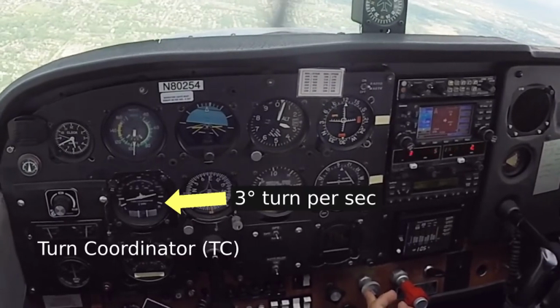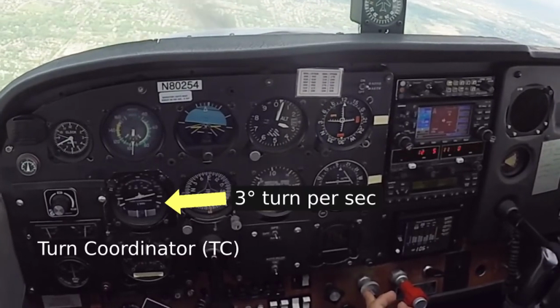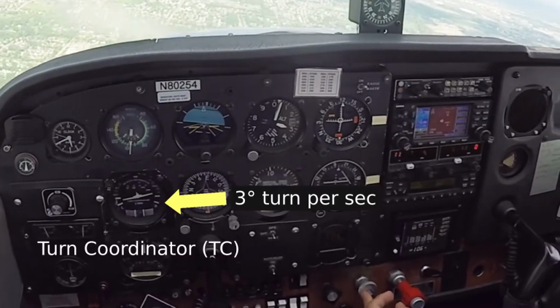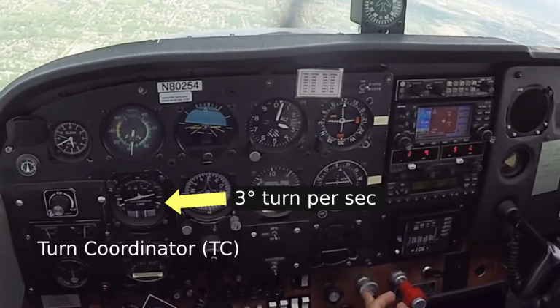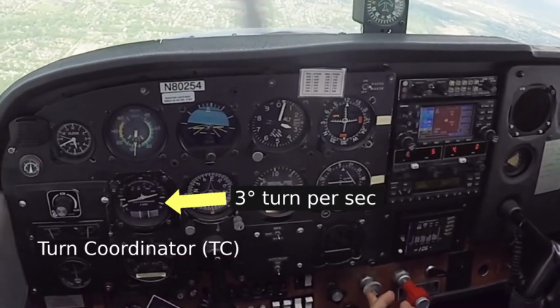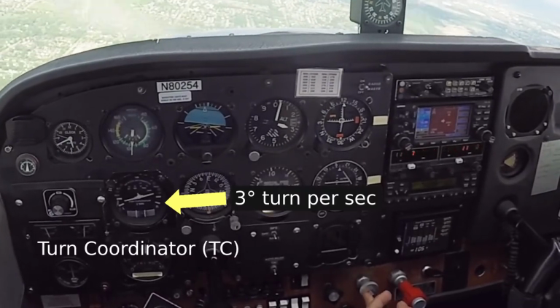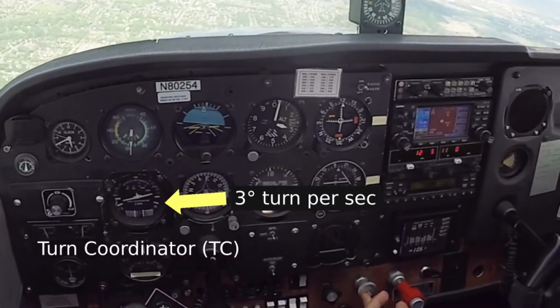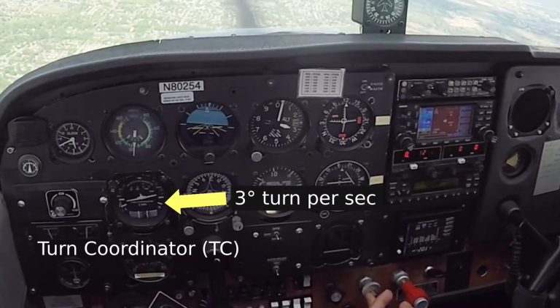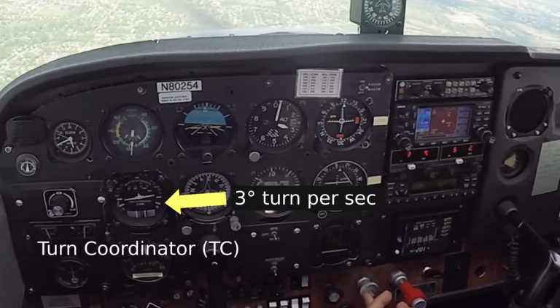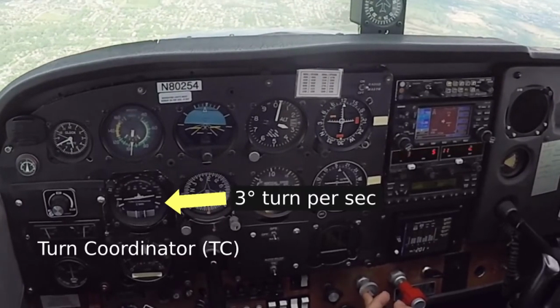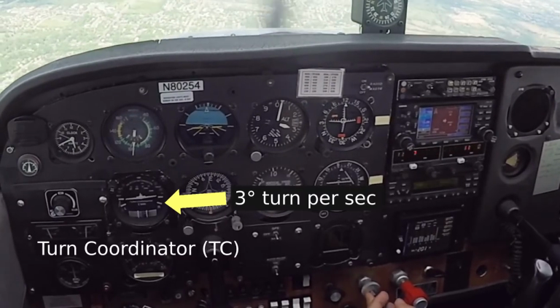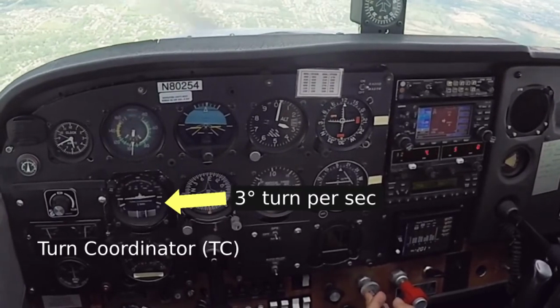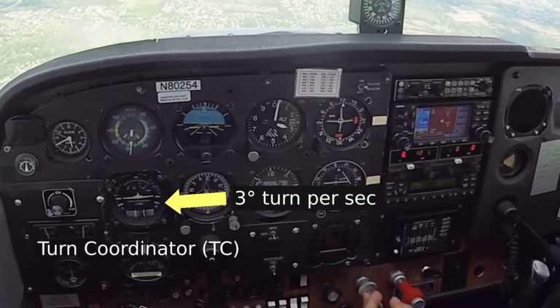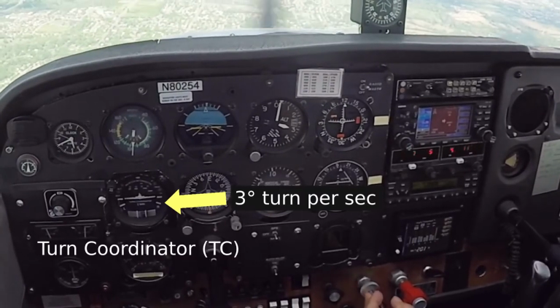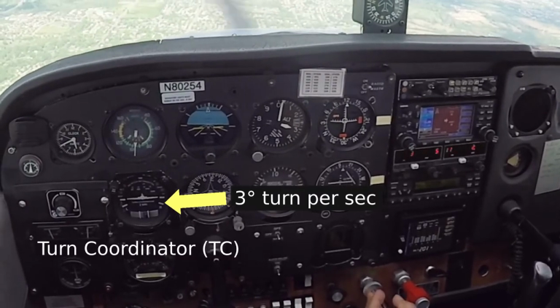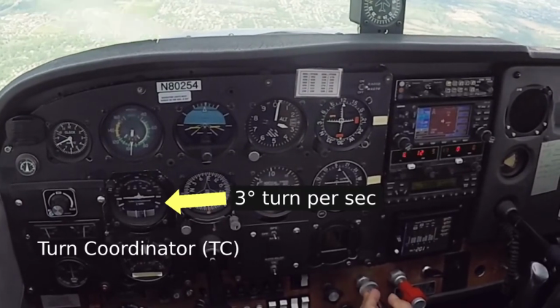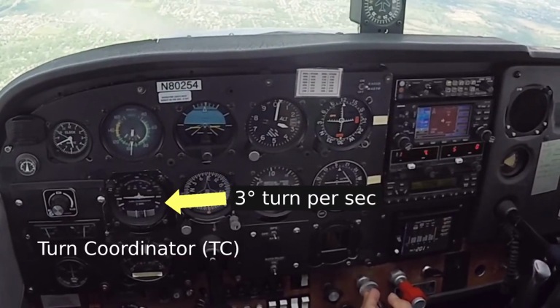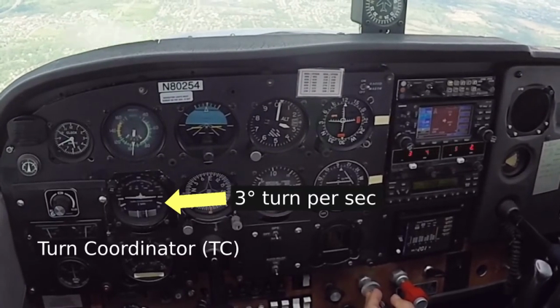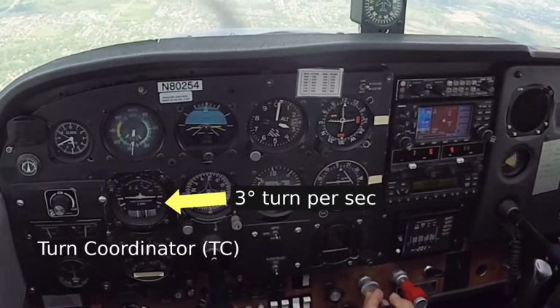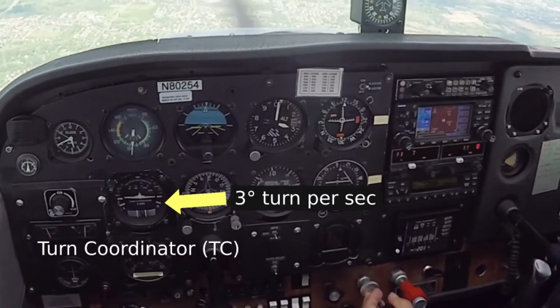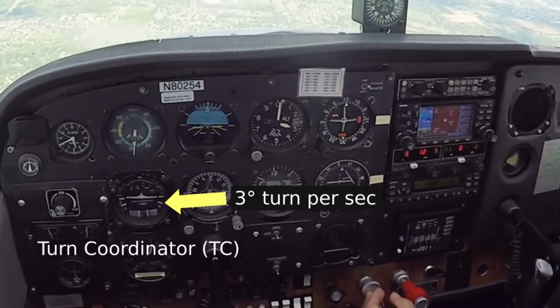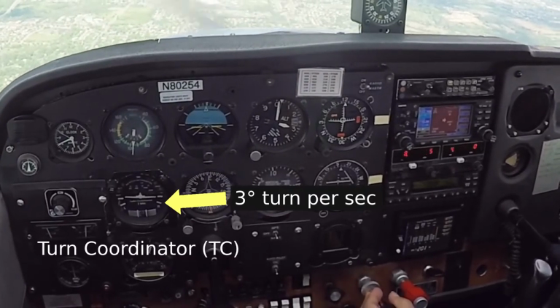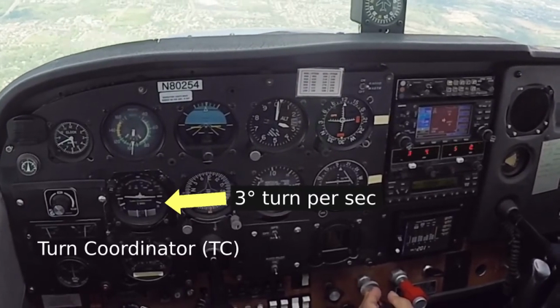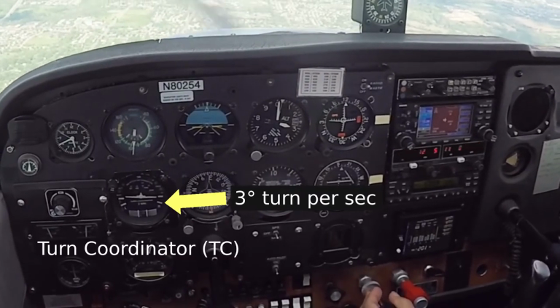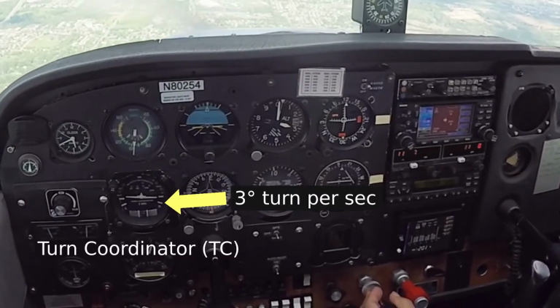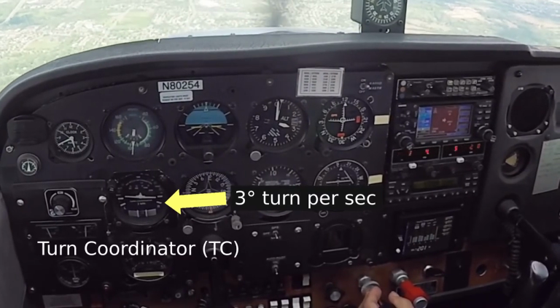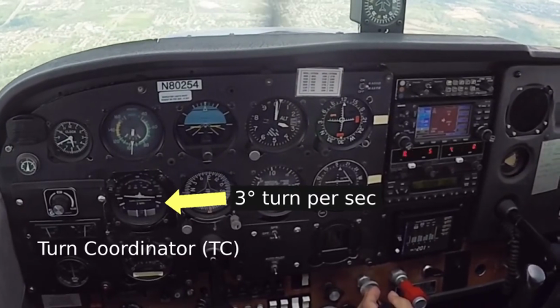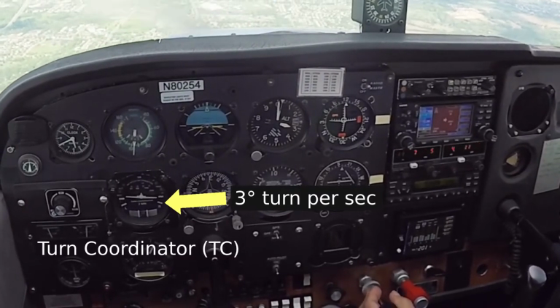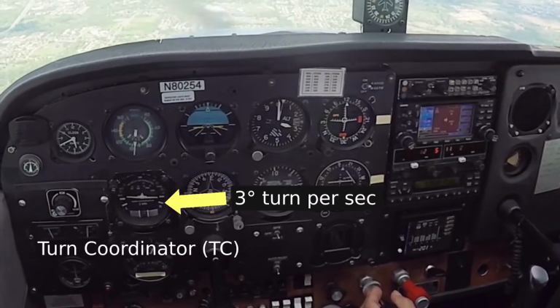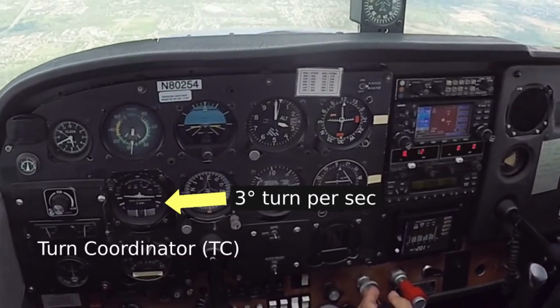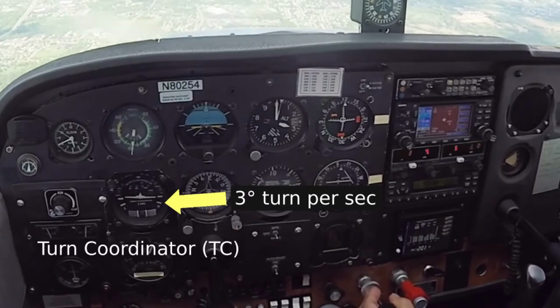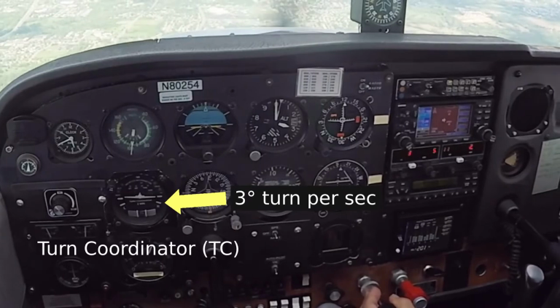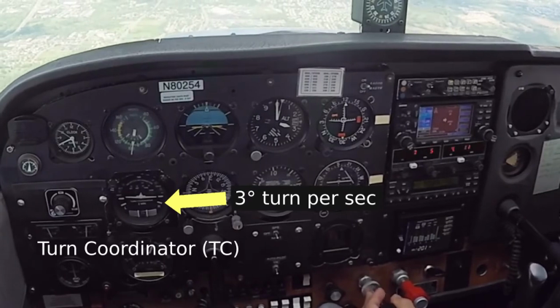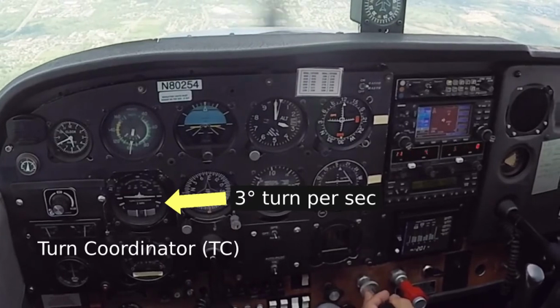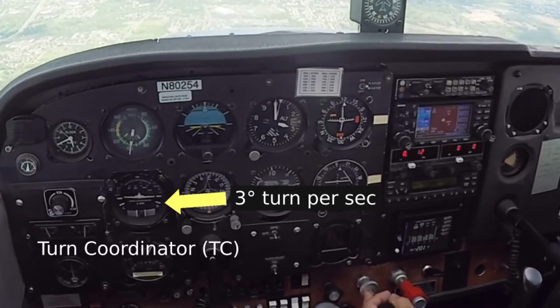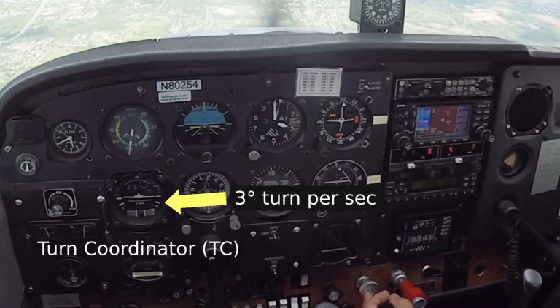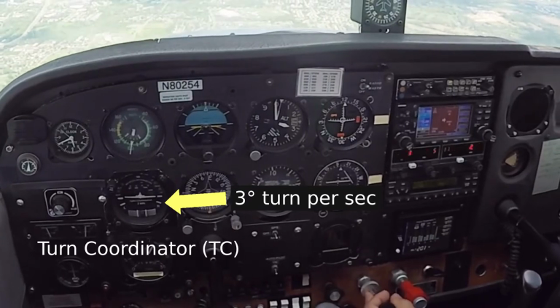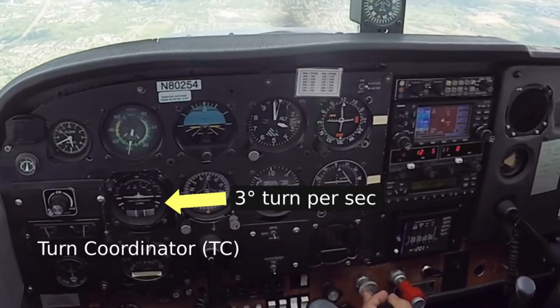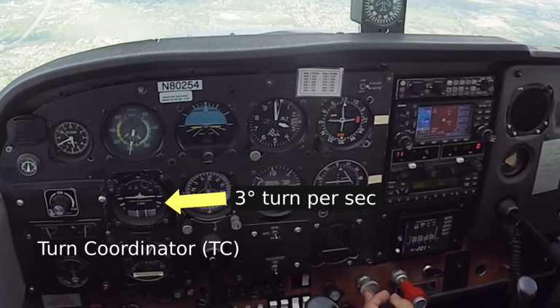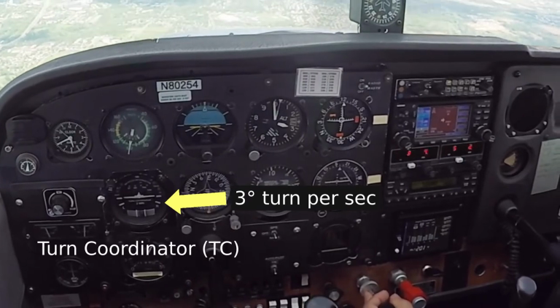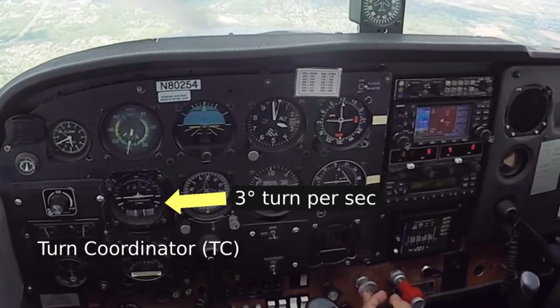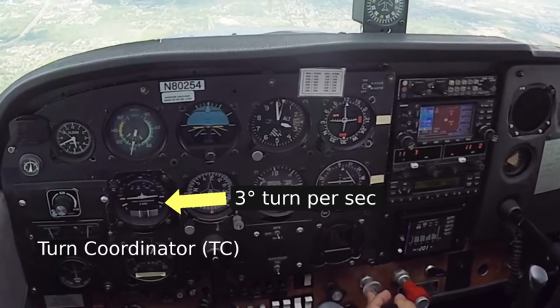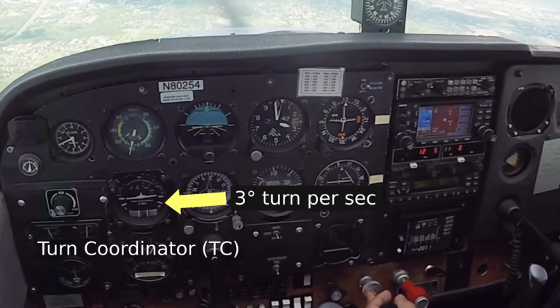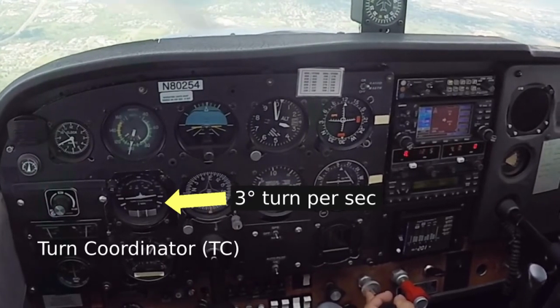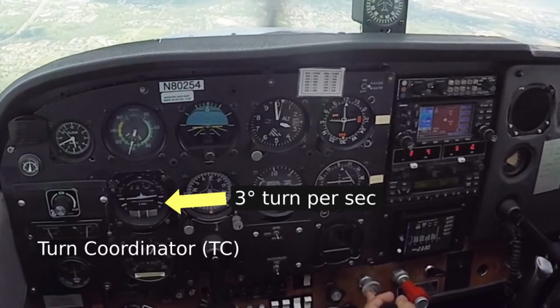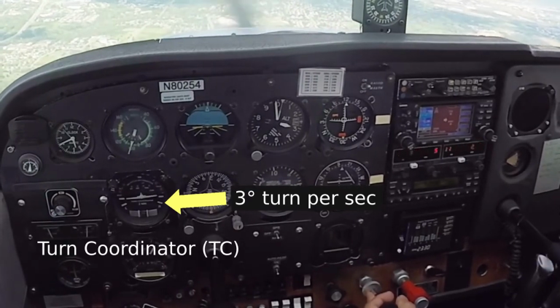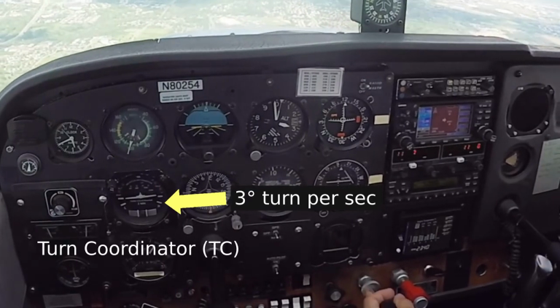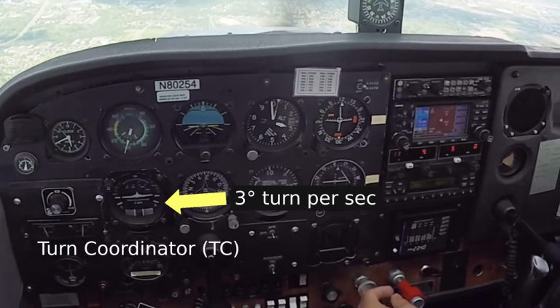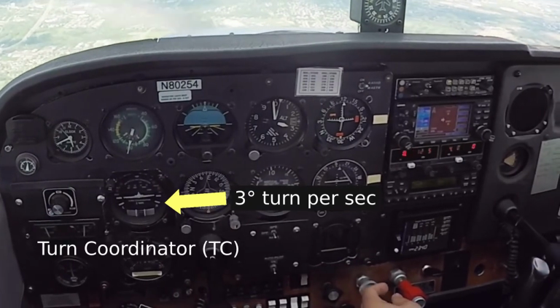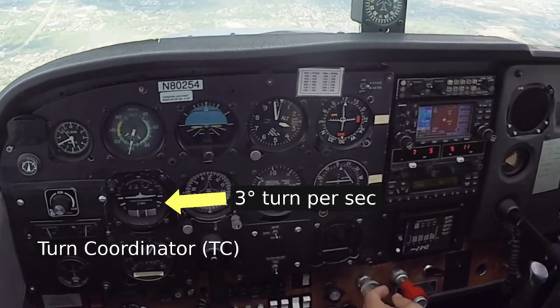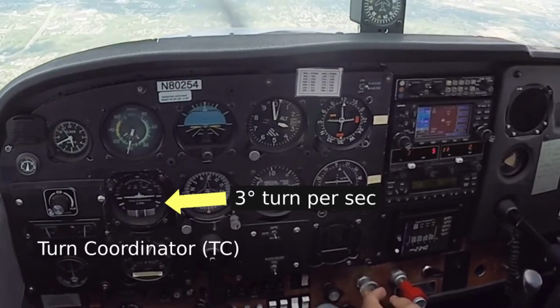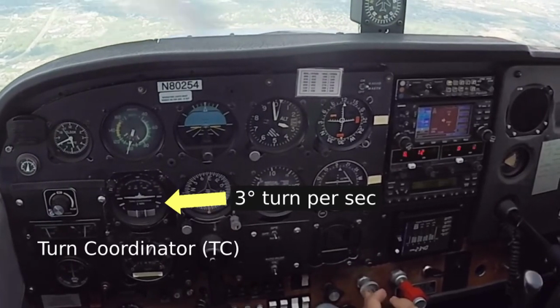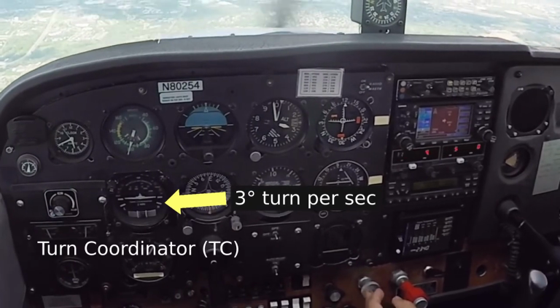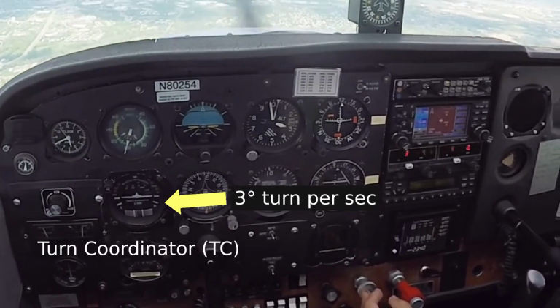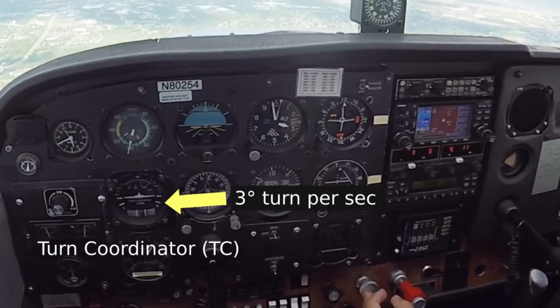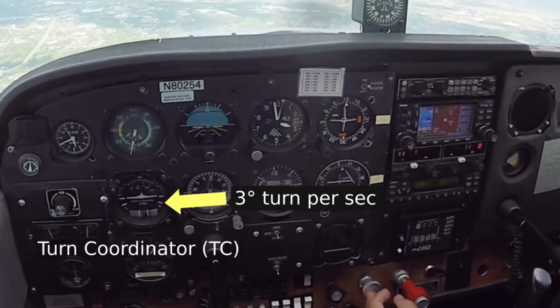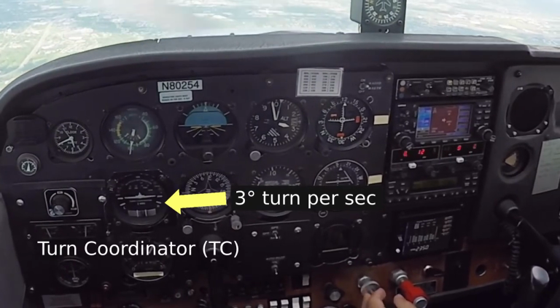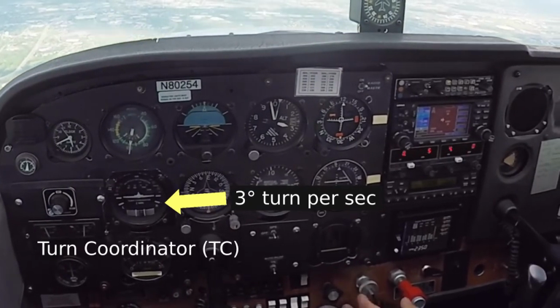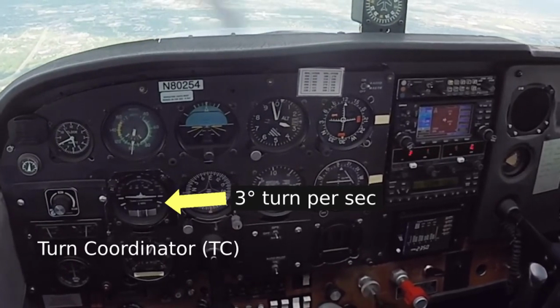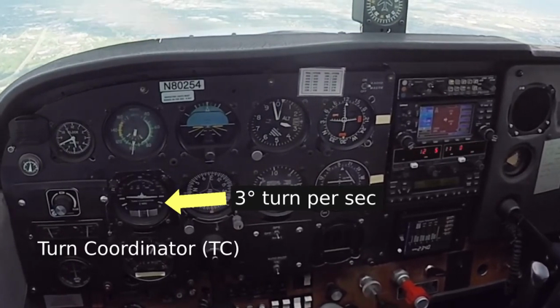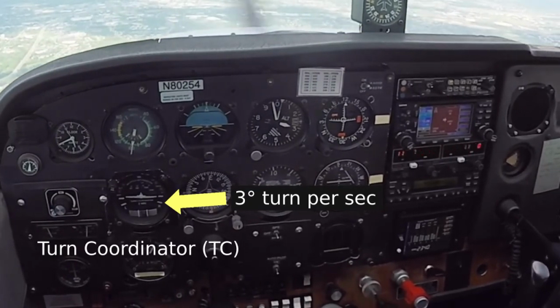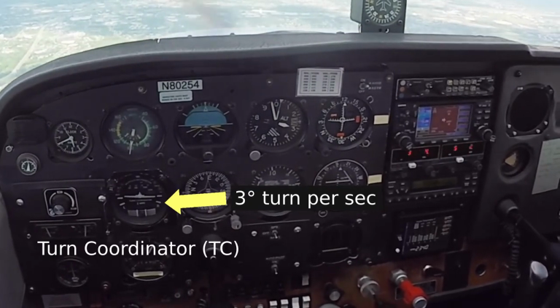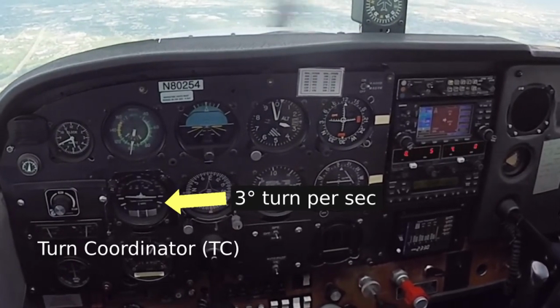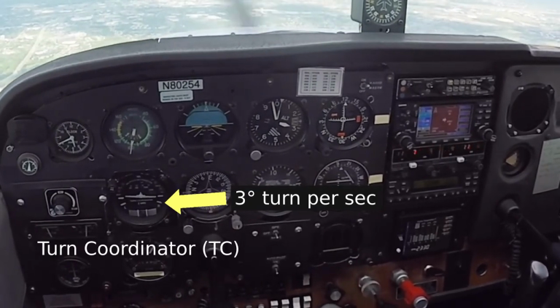The turn coordinator shows rate of turn with the position of the small white airplane, and whether or not you're slipping or skidding through the position of the small black ball.